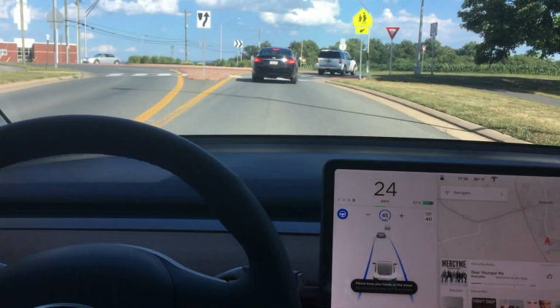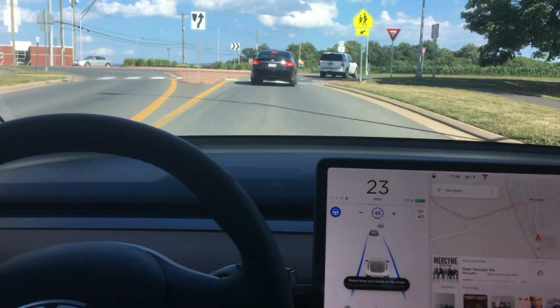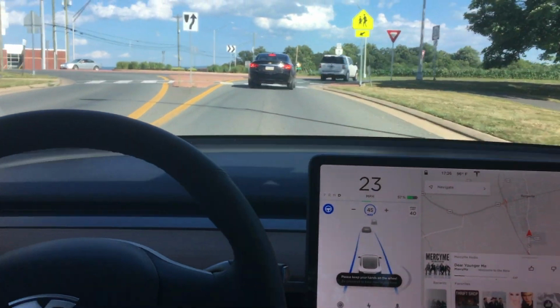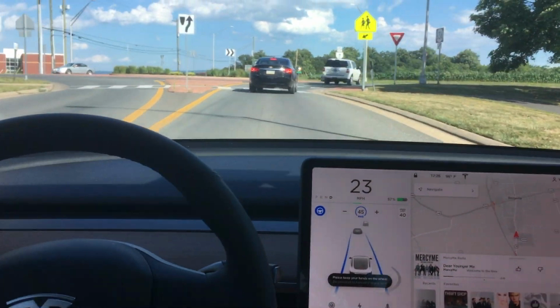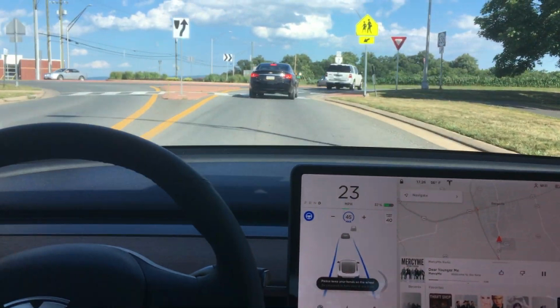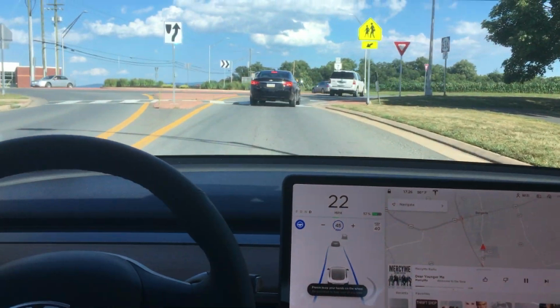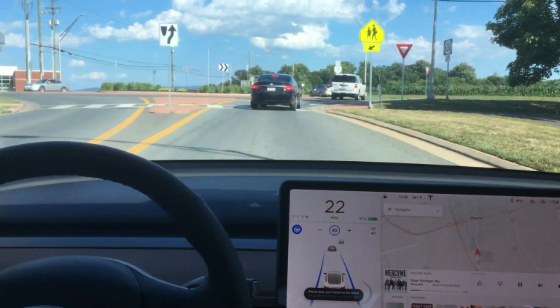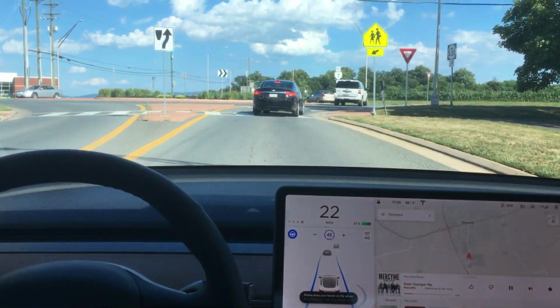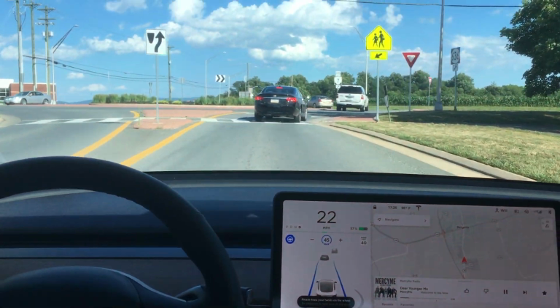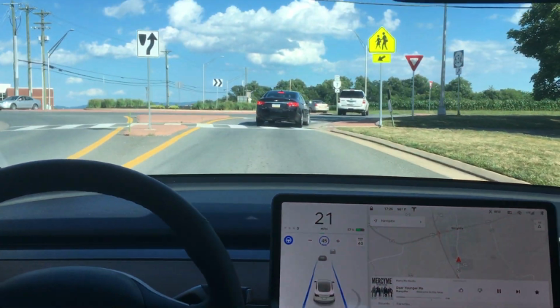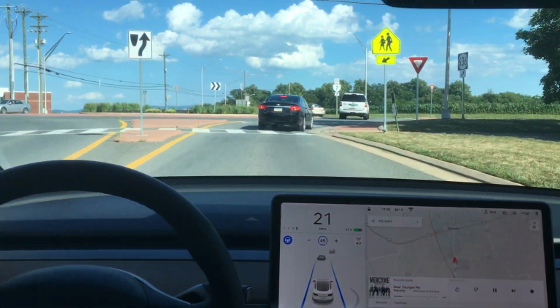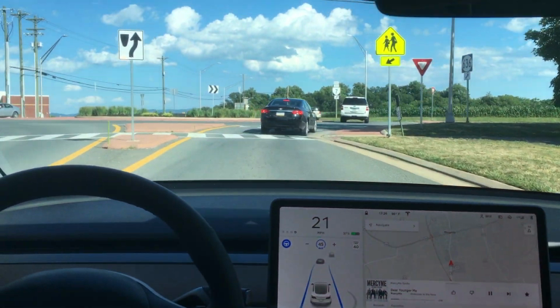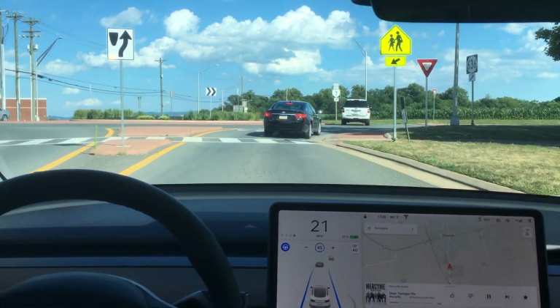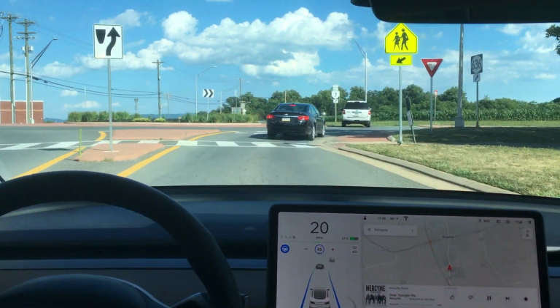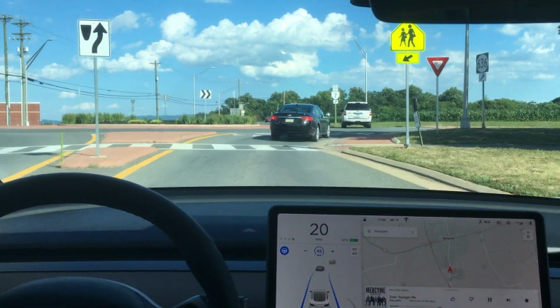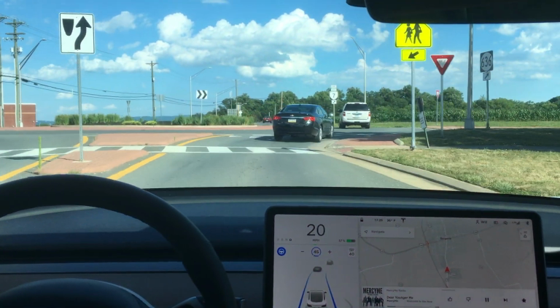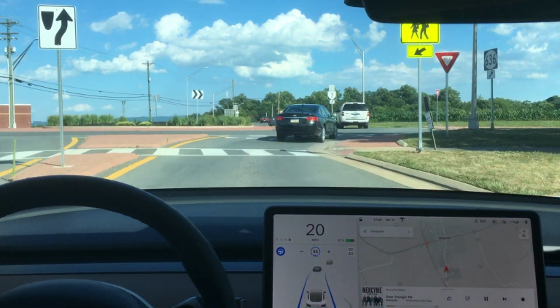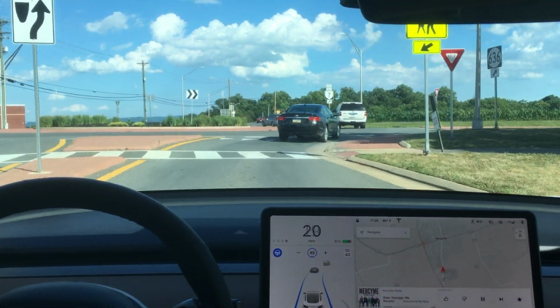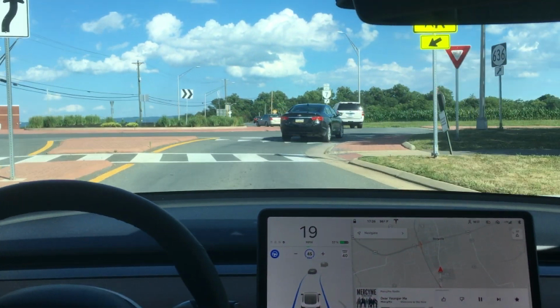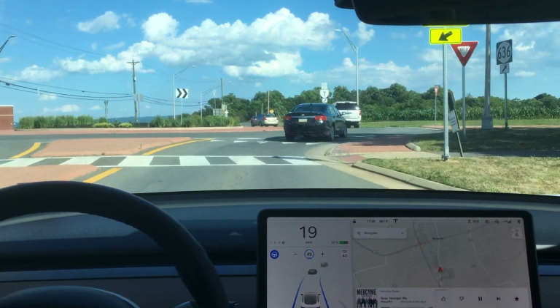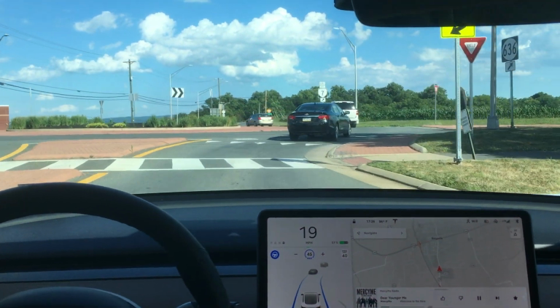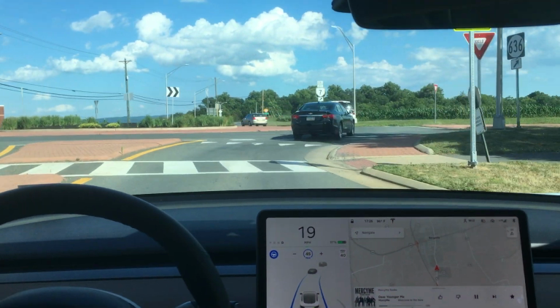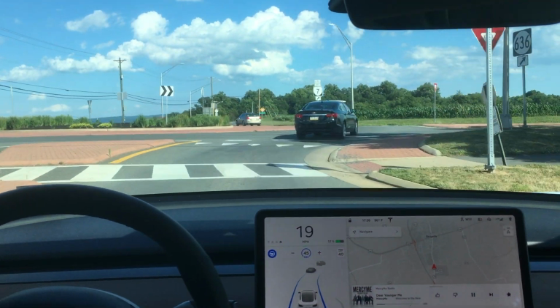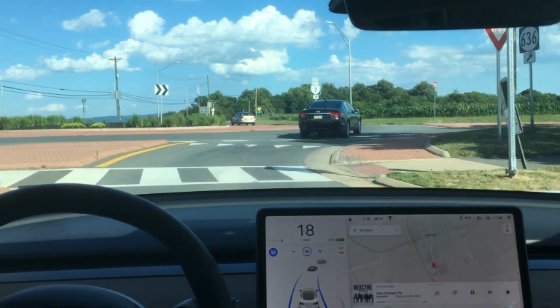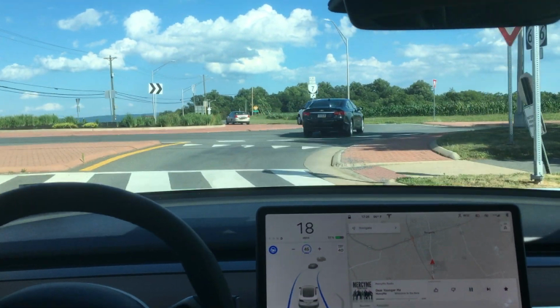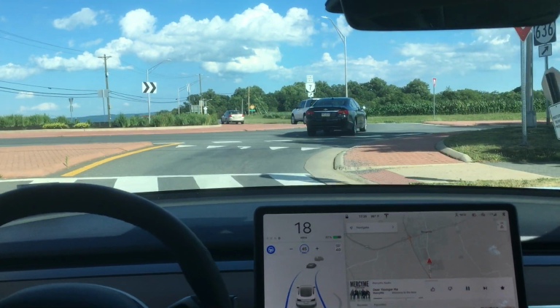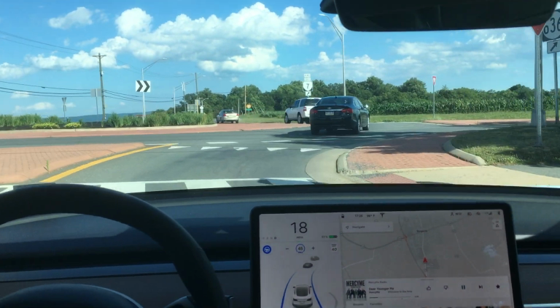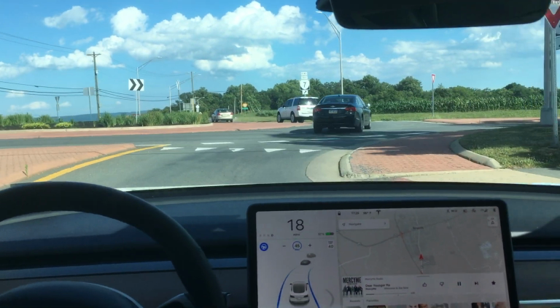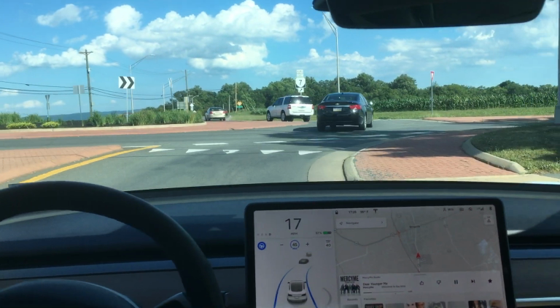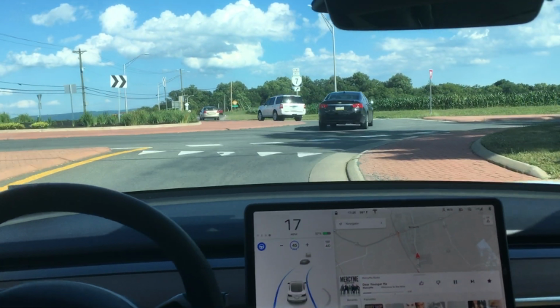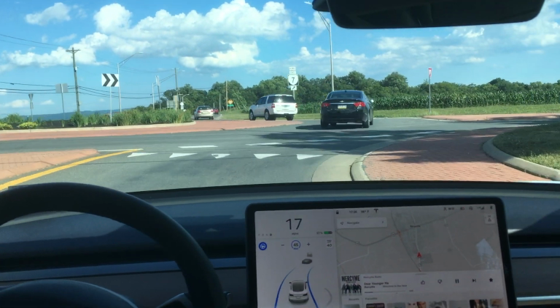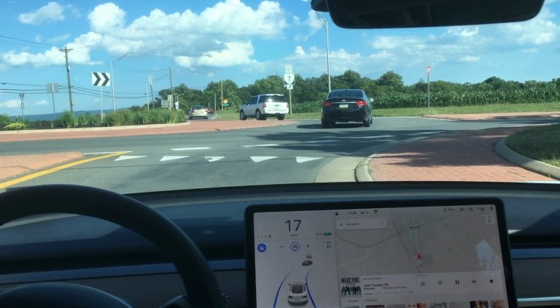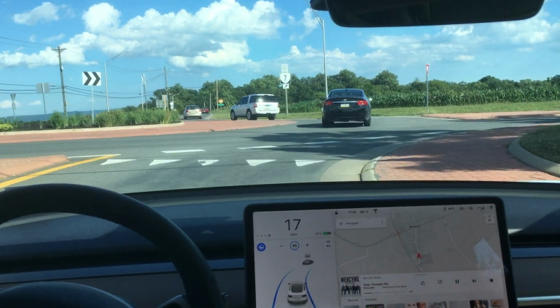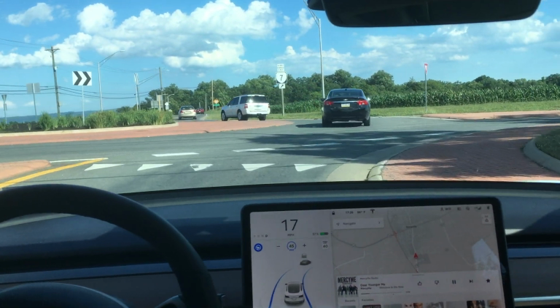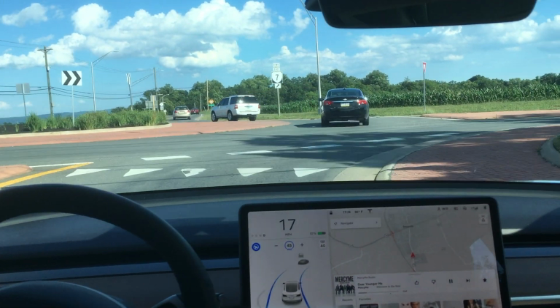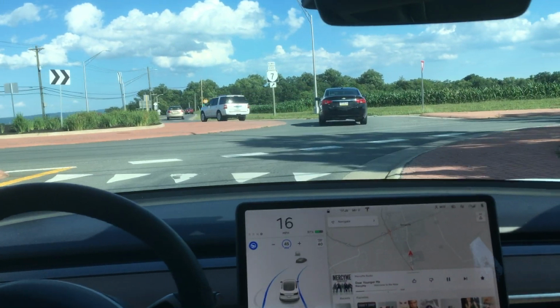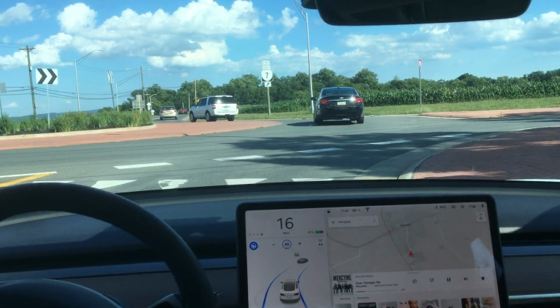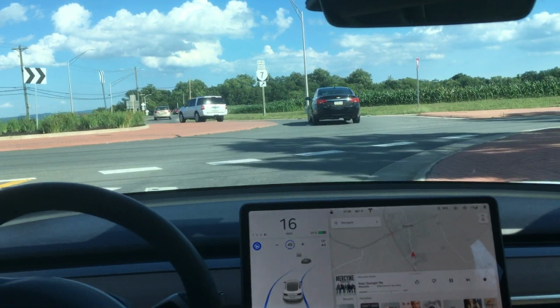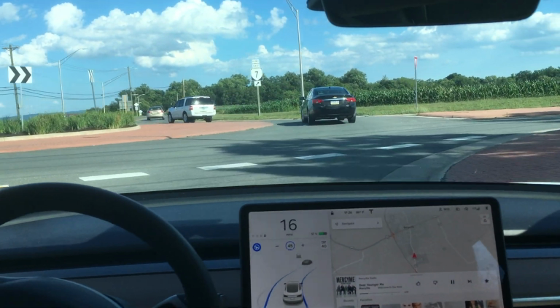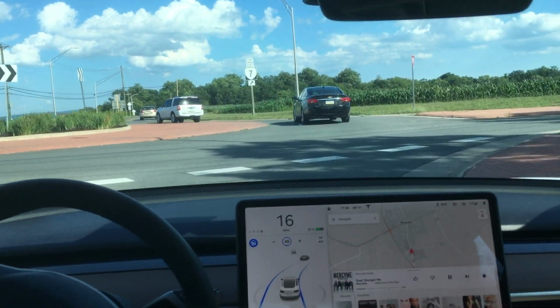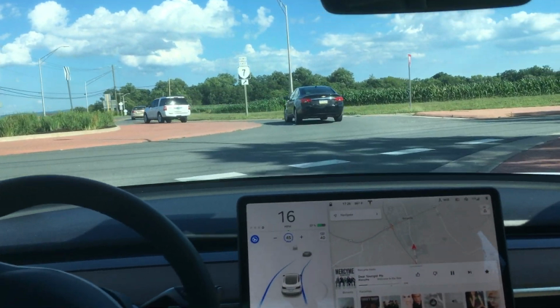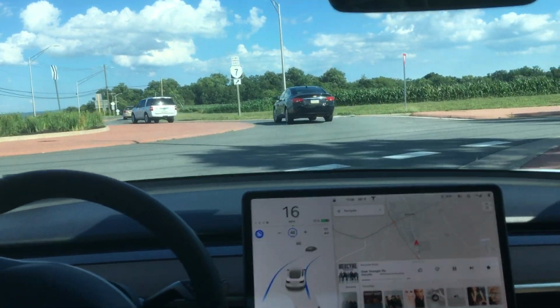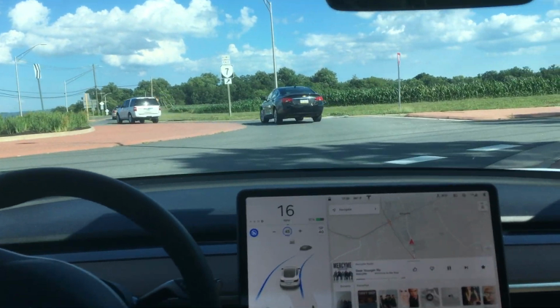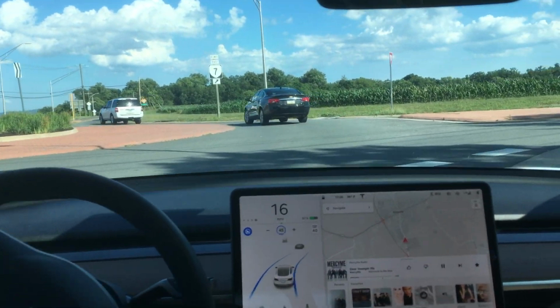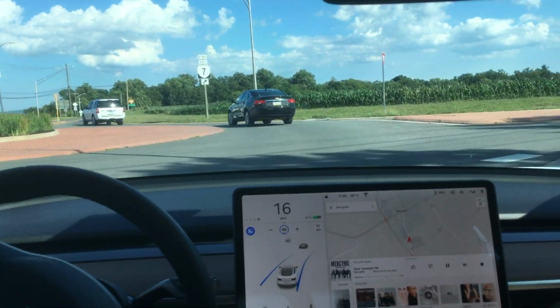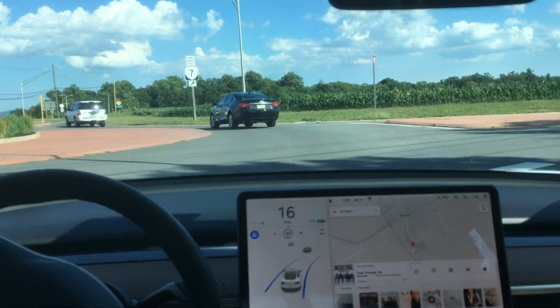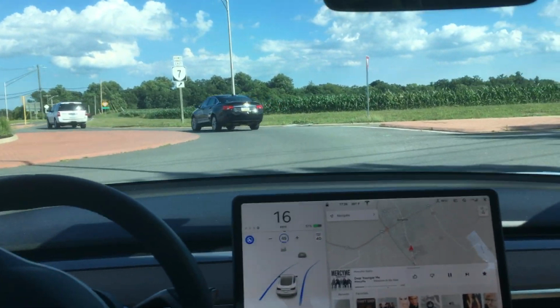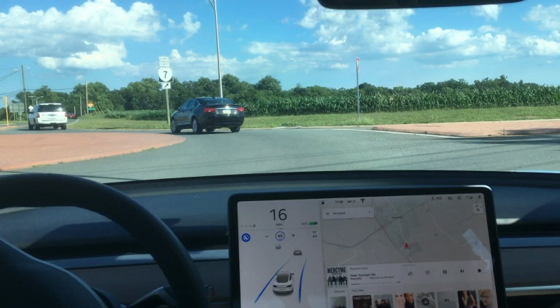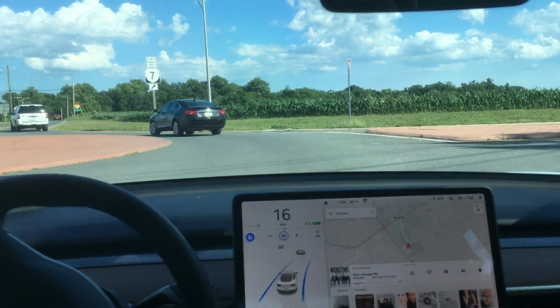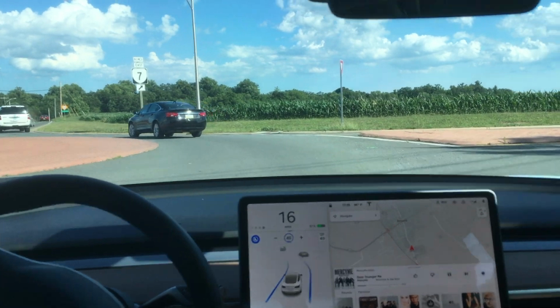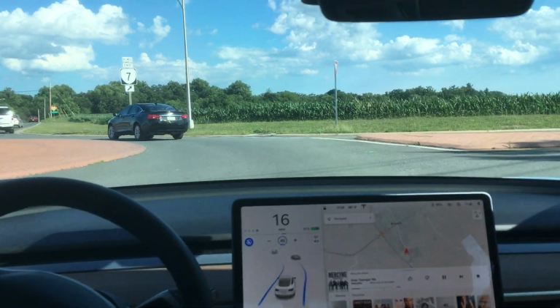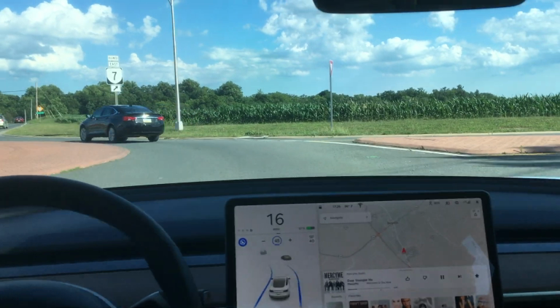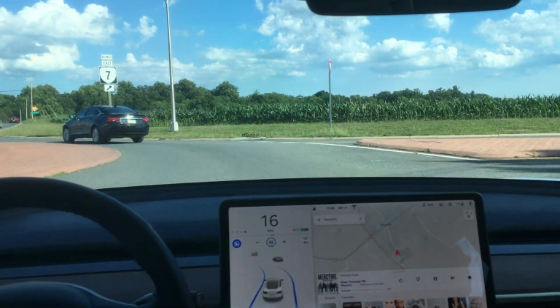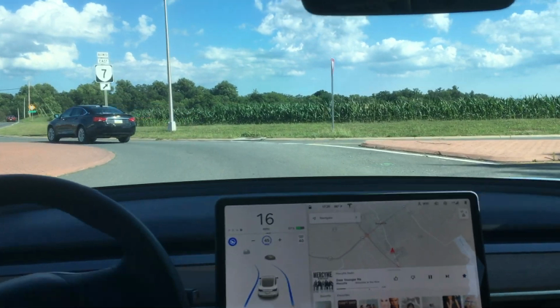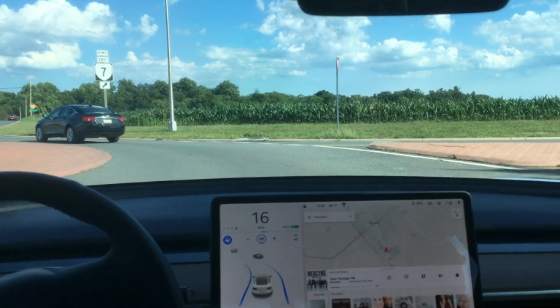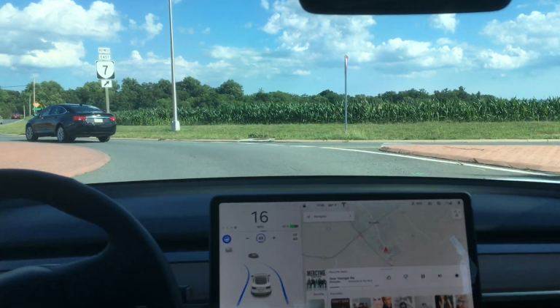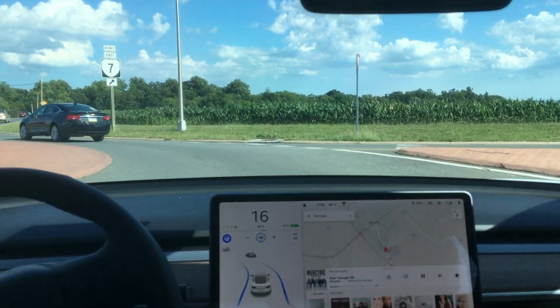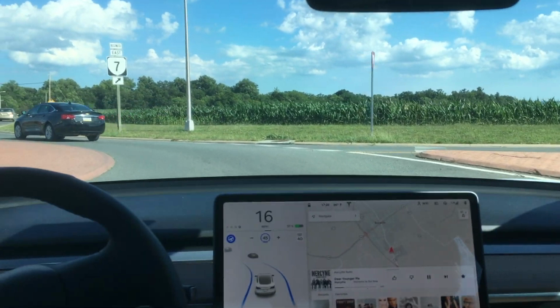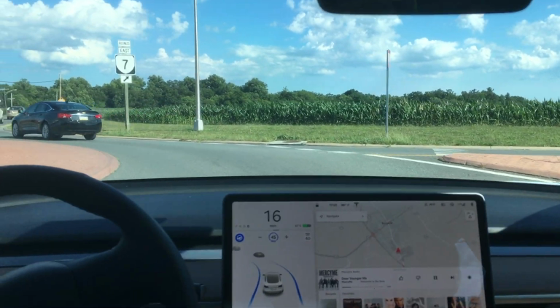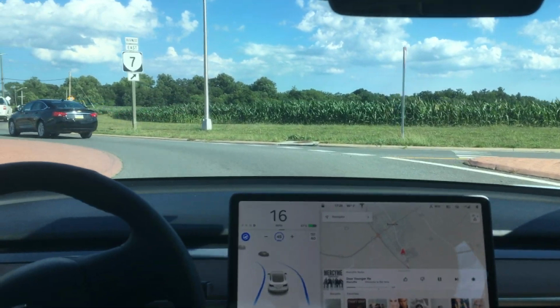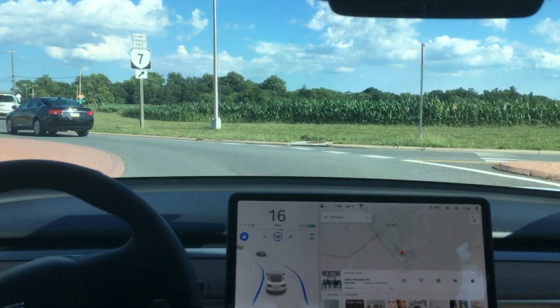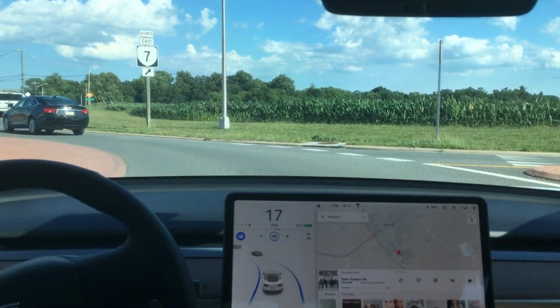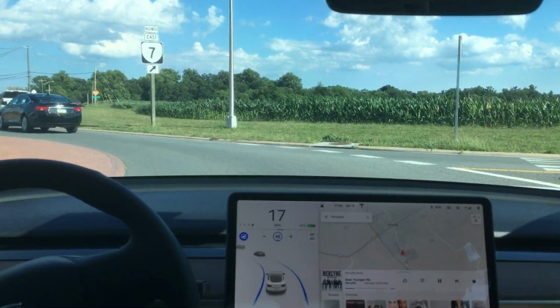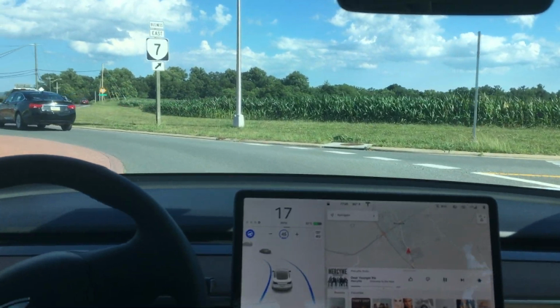Back again with a real quick video. I got Autopilot to go through a roundabout finally, and we're going to break that down here.